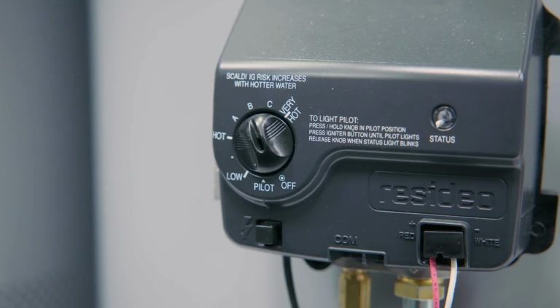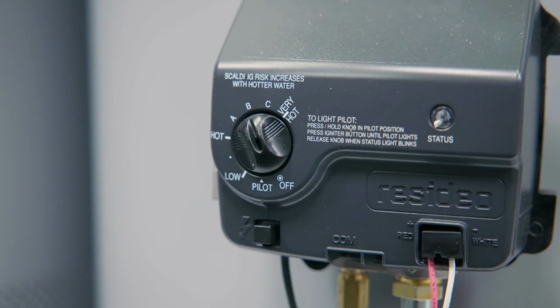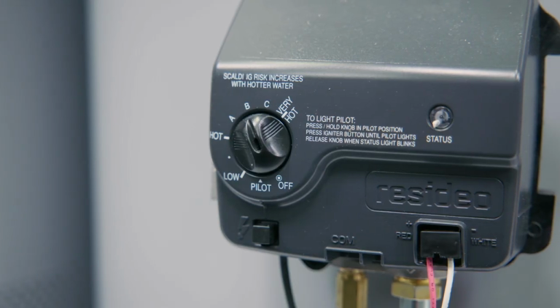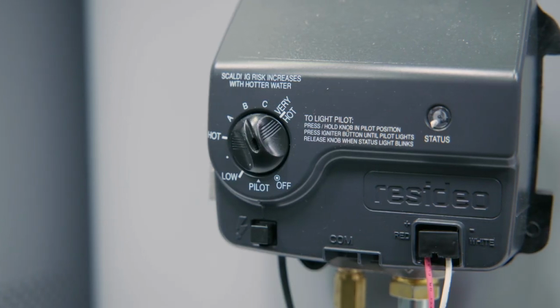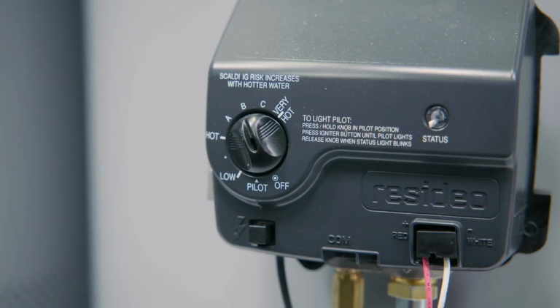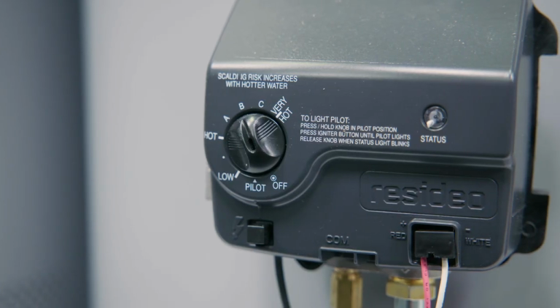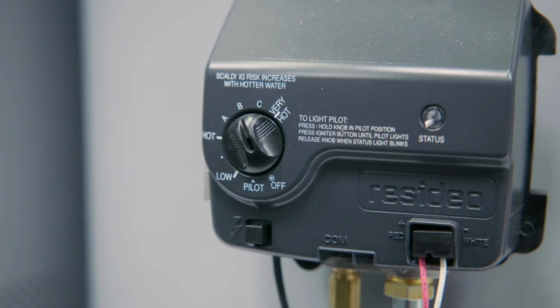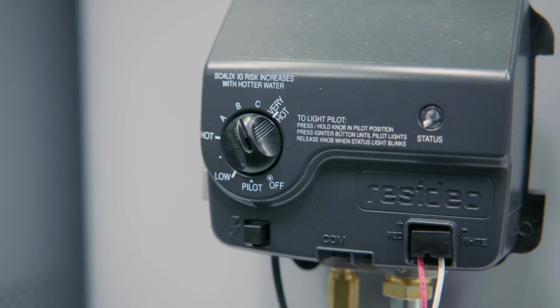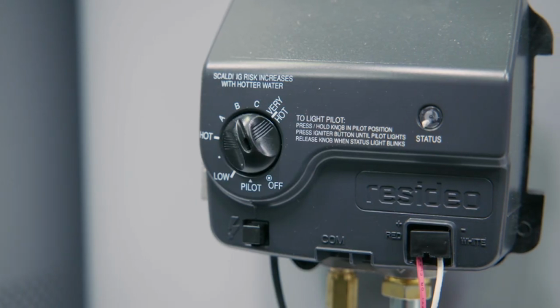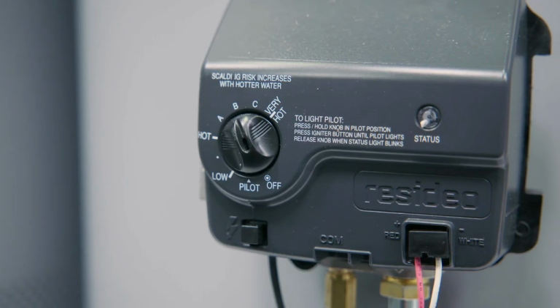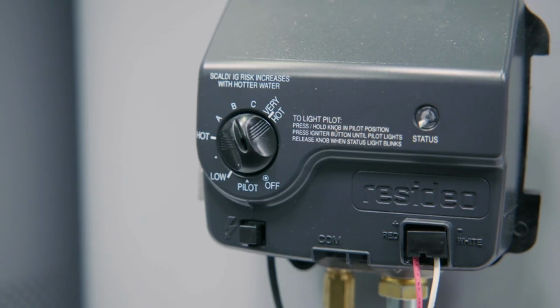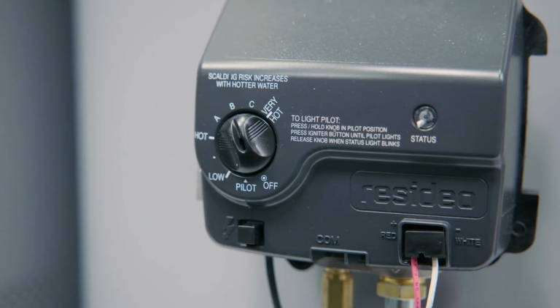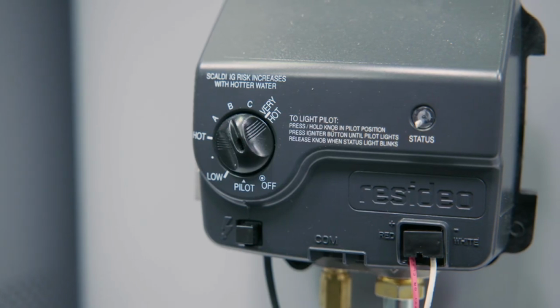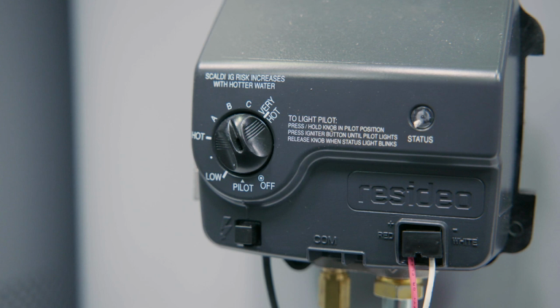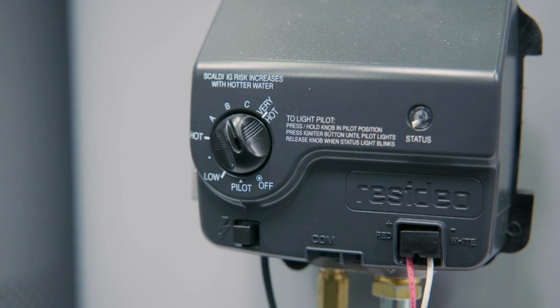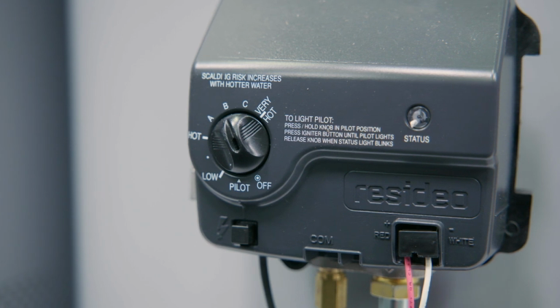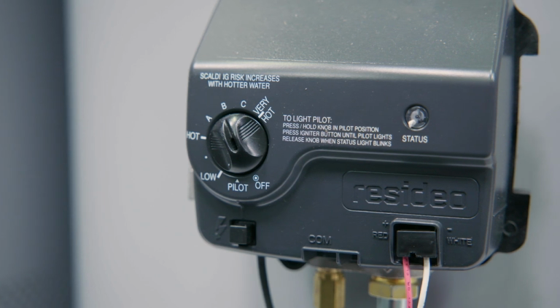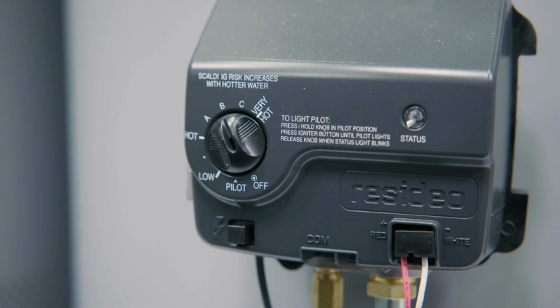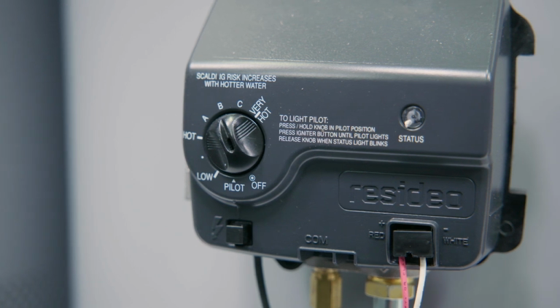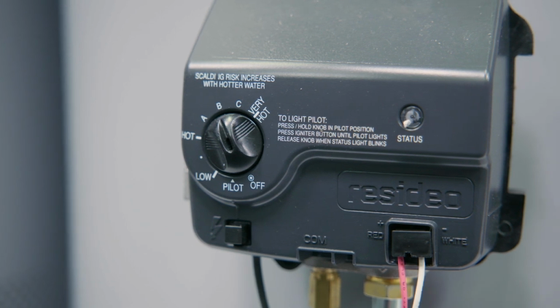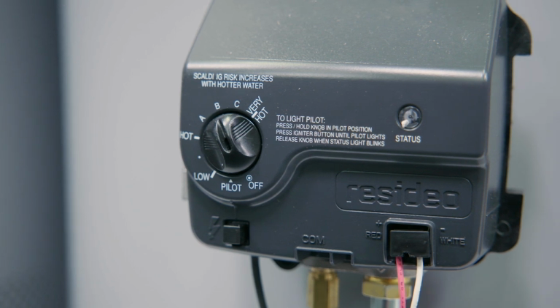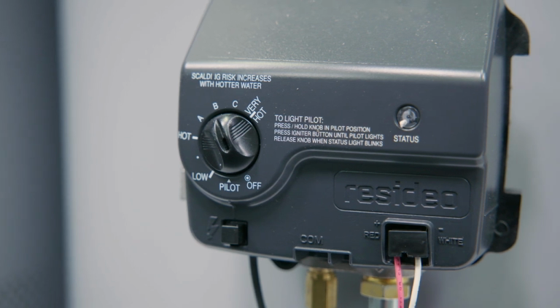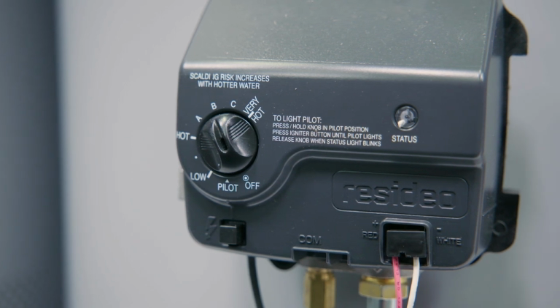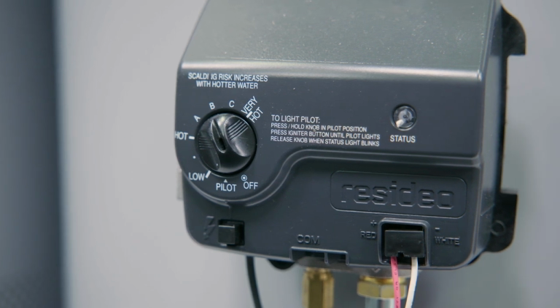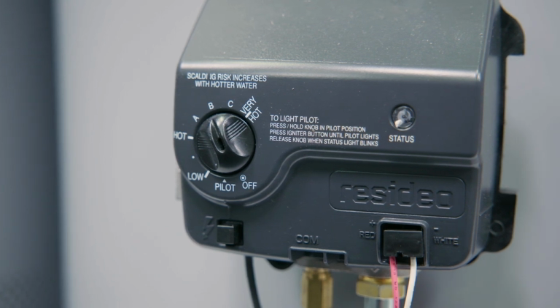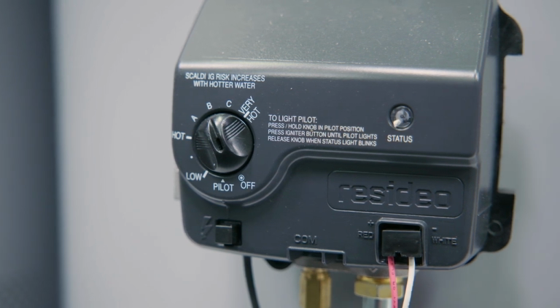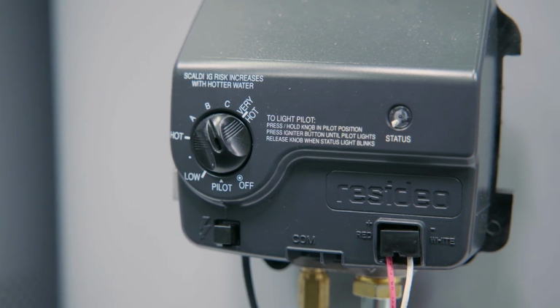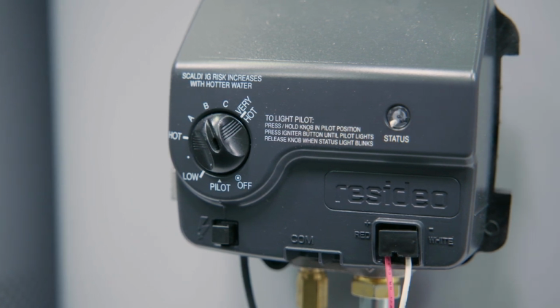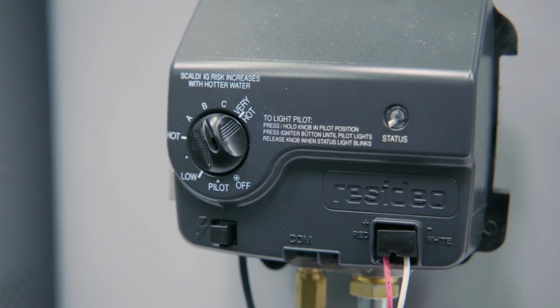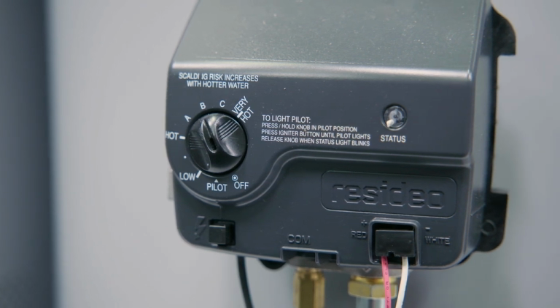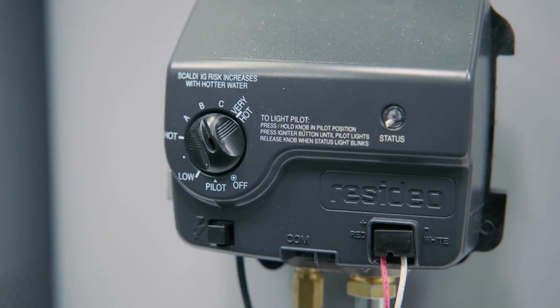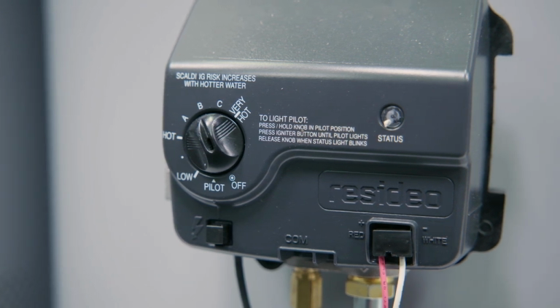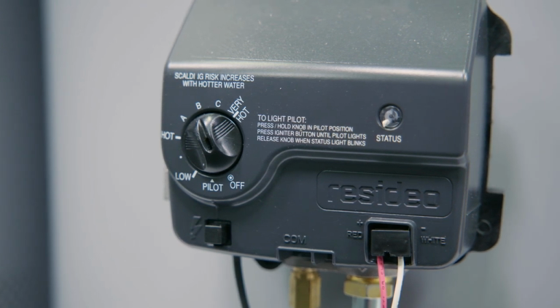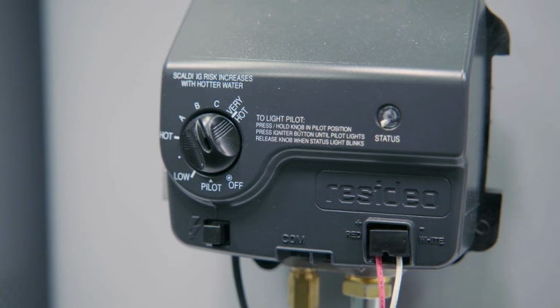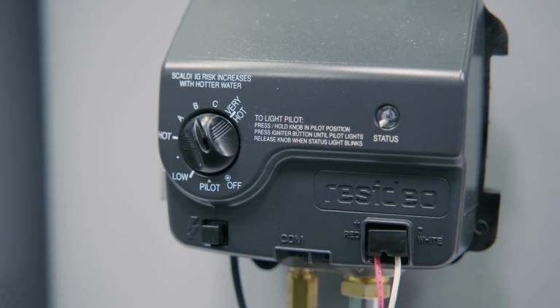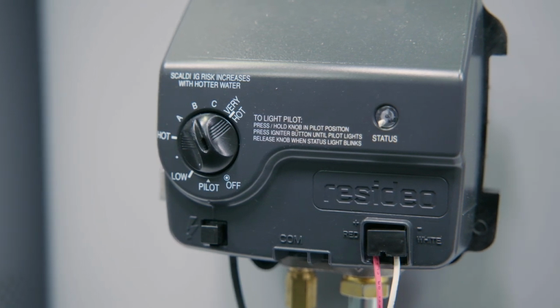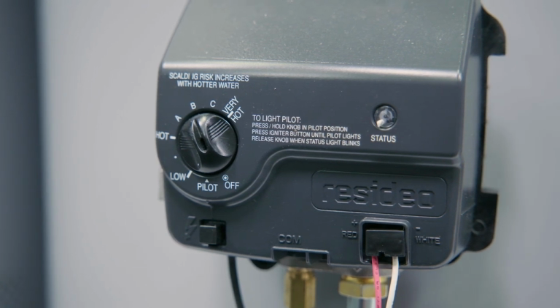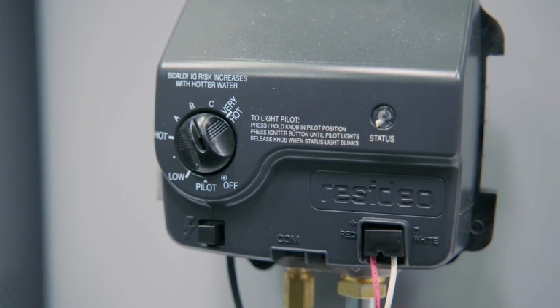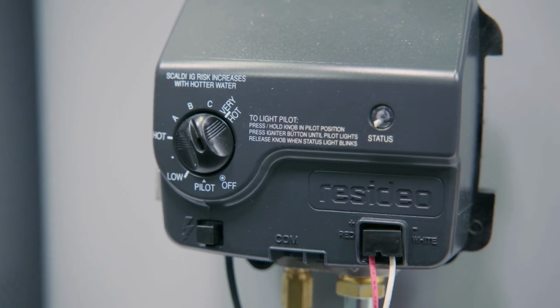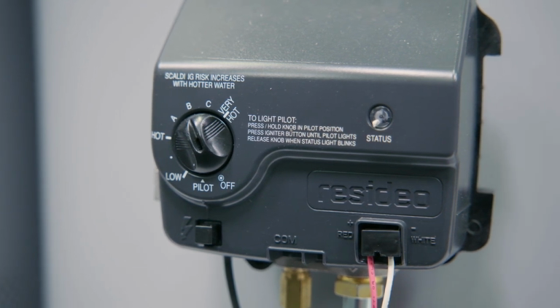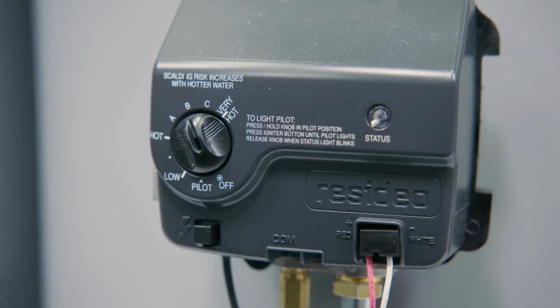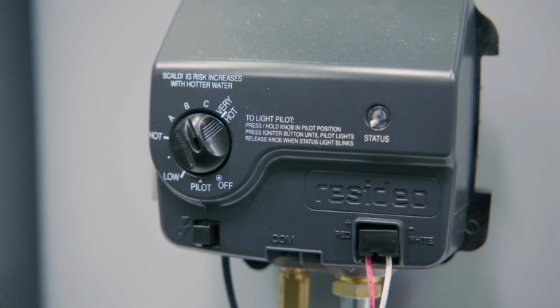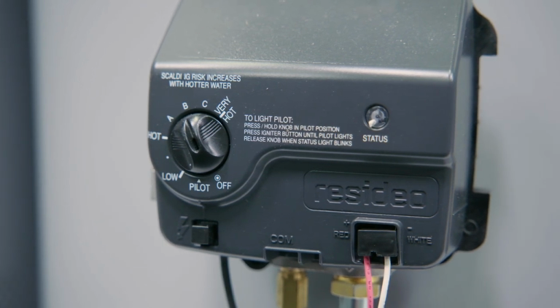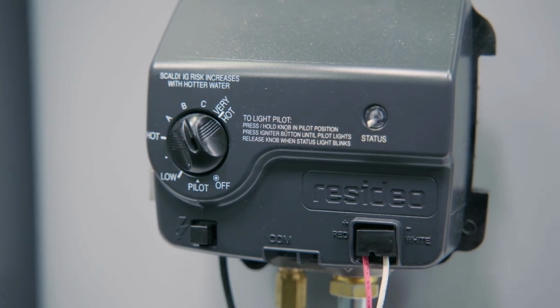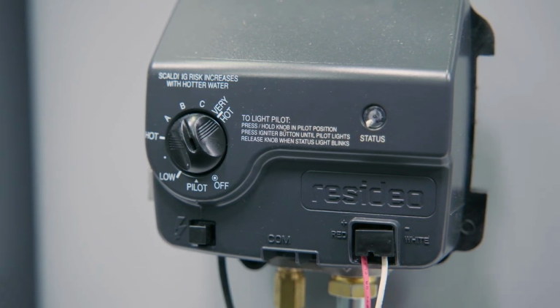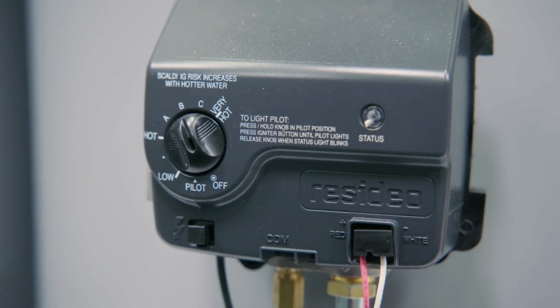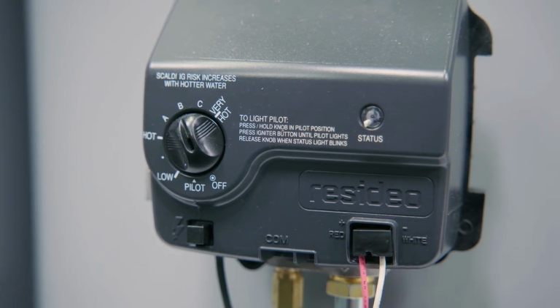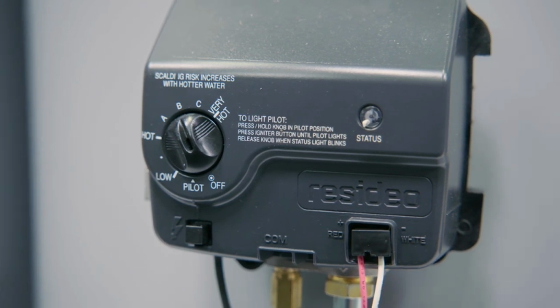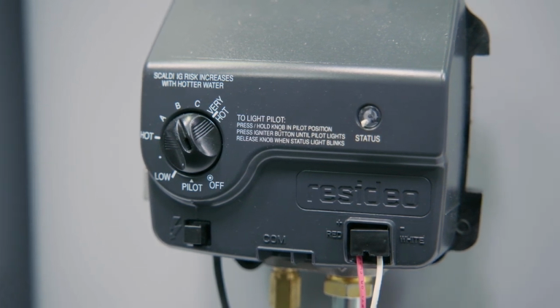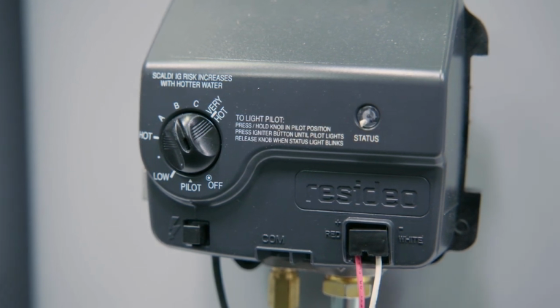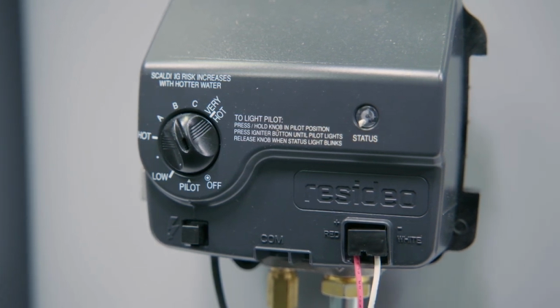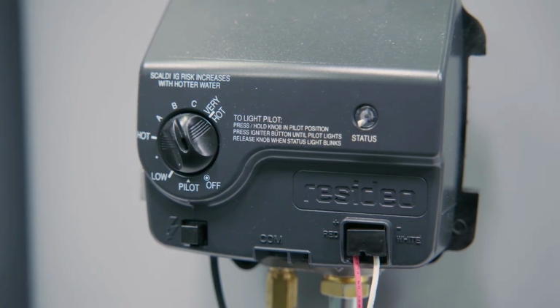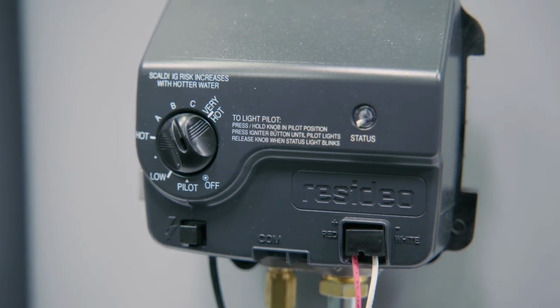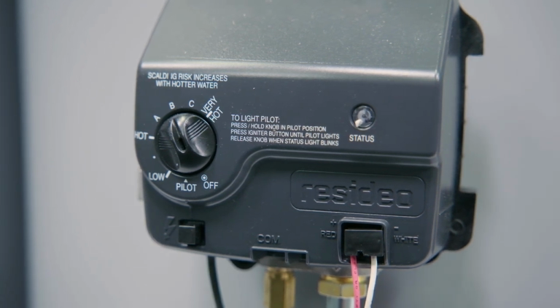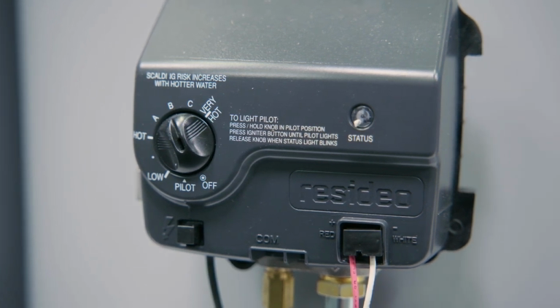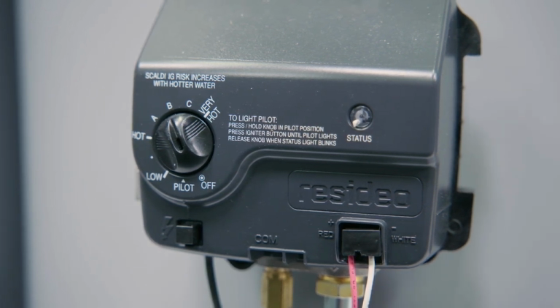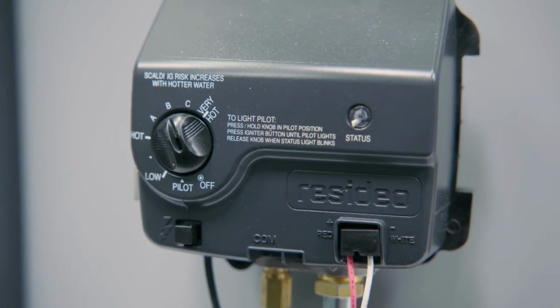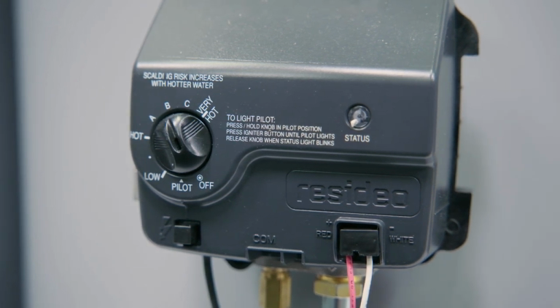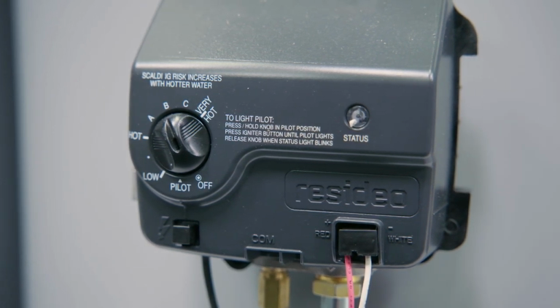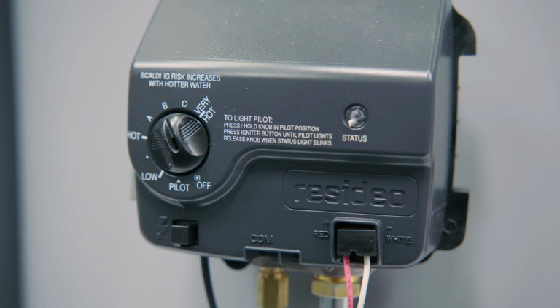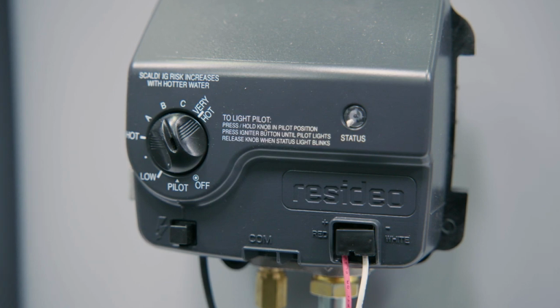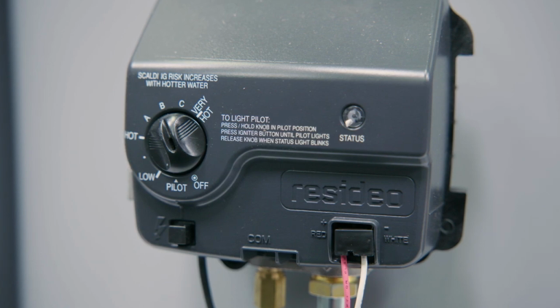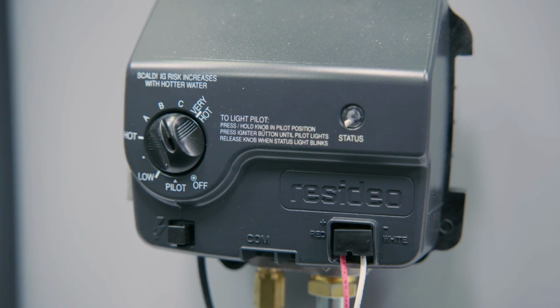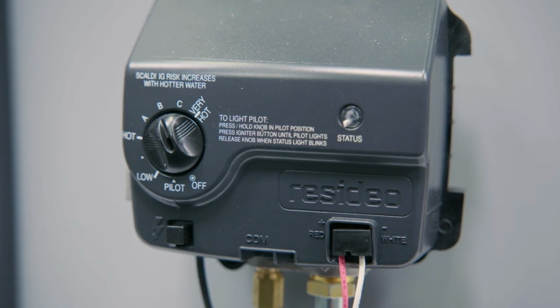Secondly, we'll be standardizing our units with large burners, ensuring a high first-hour delivery and quick water heating recovery.